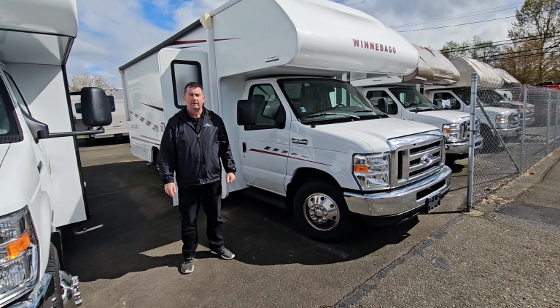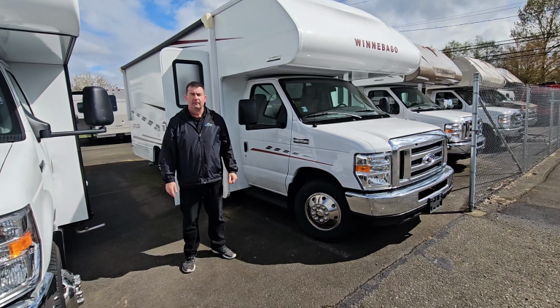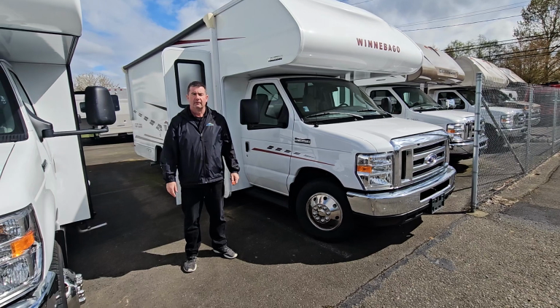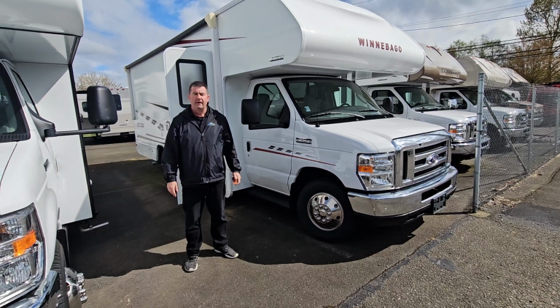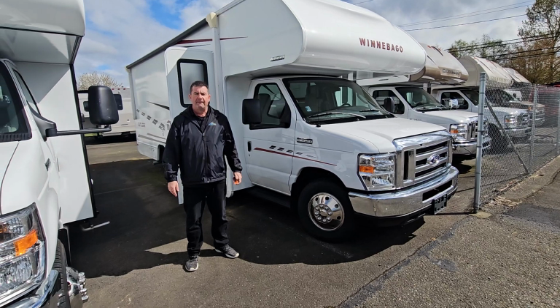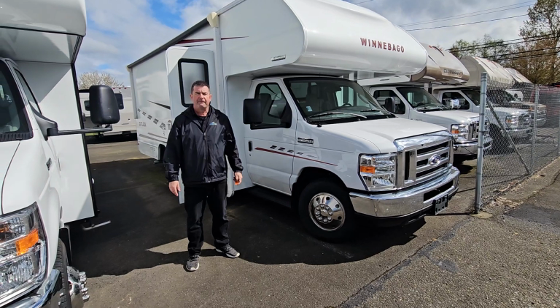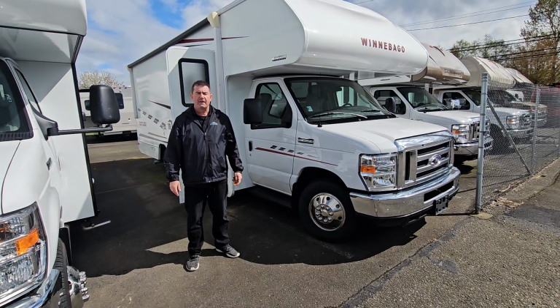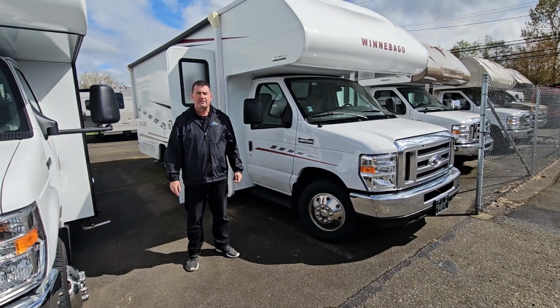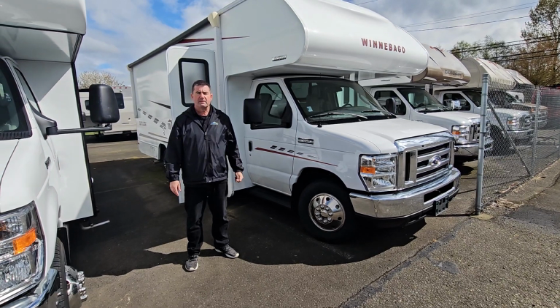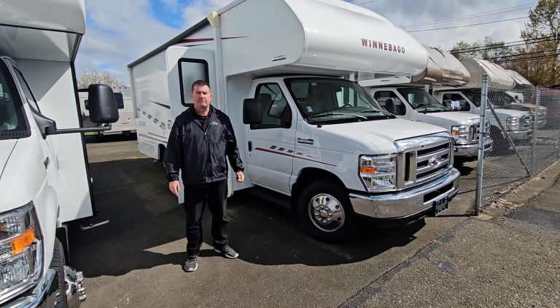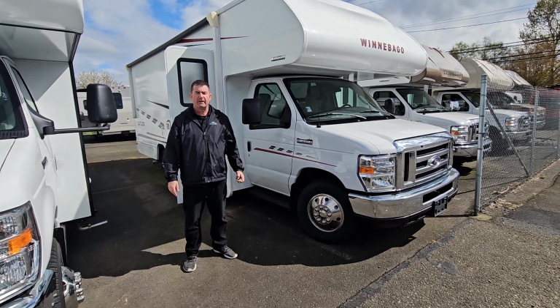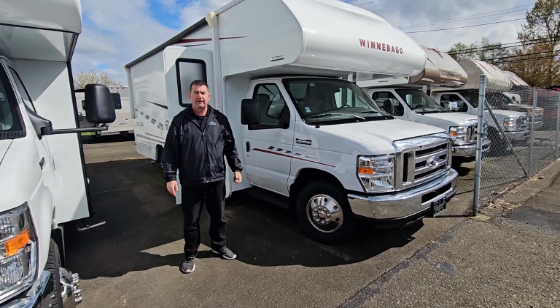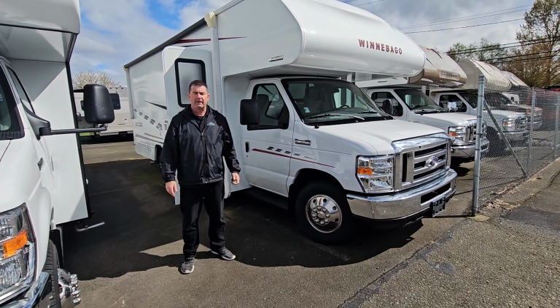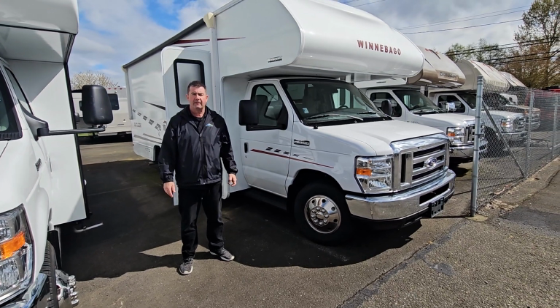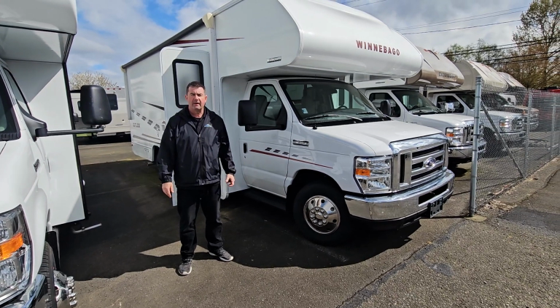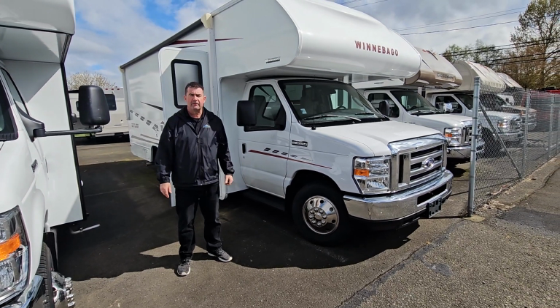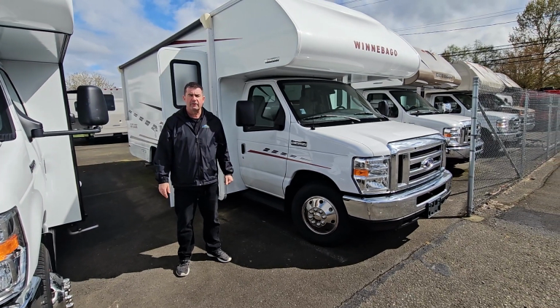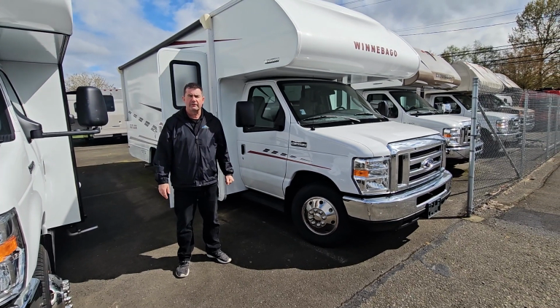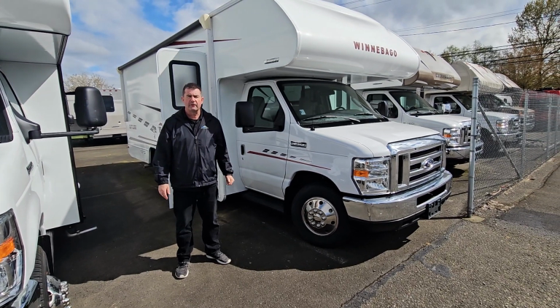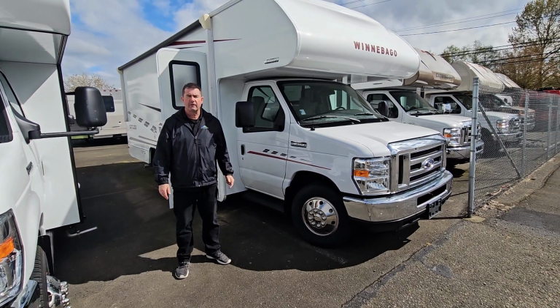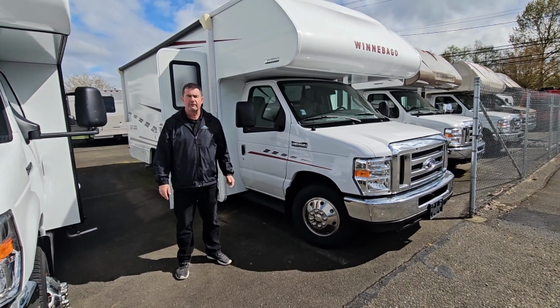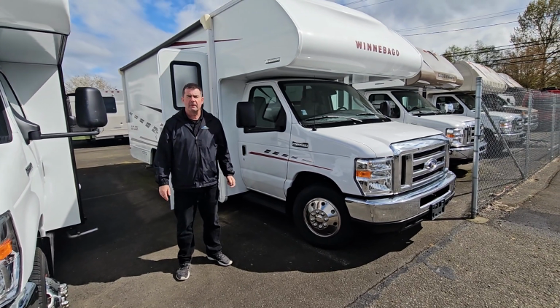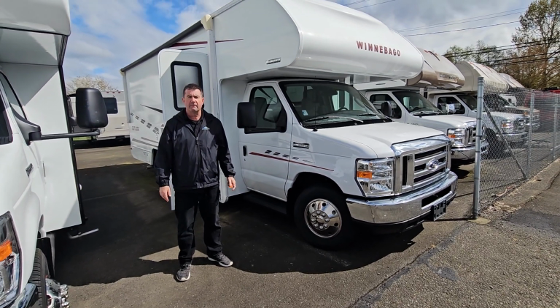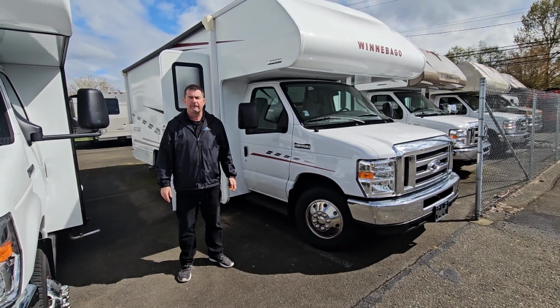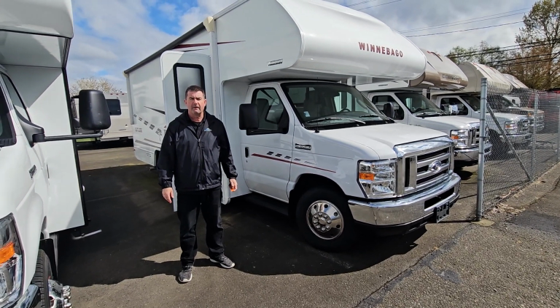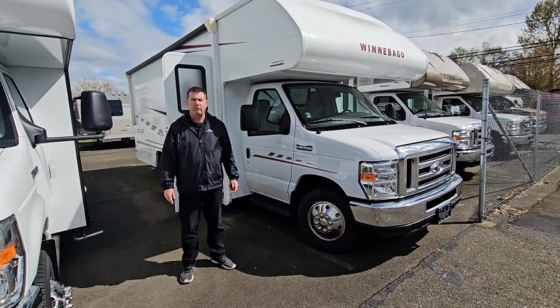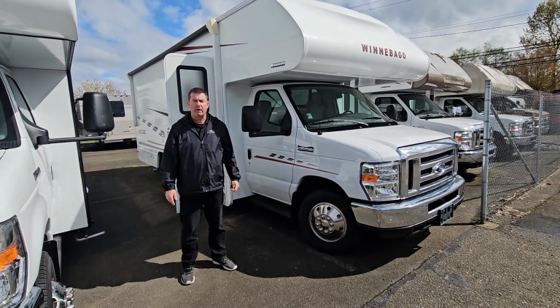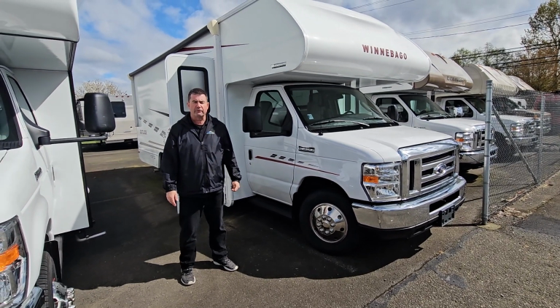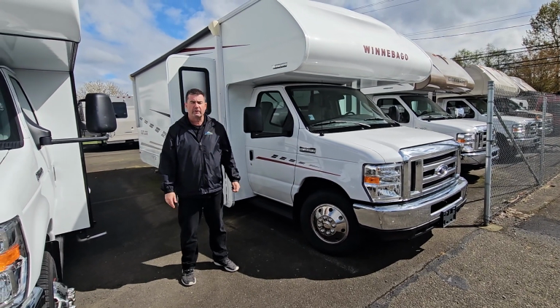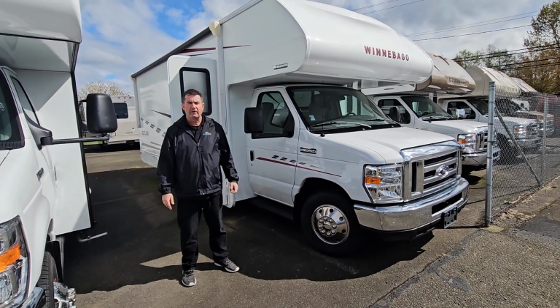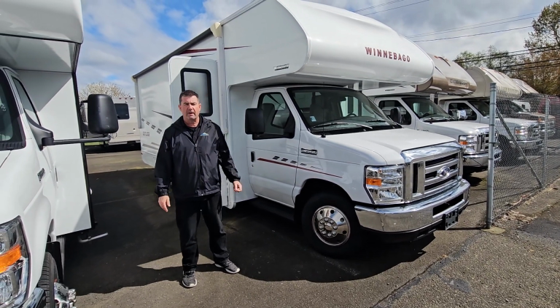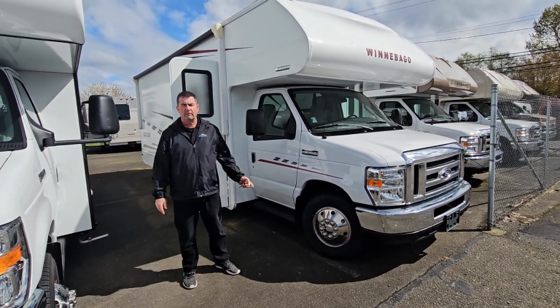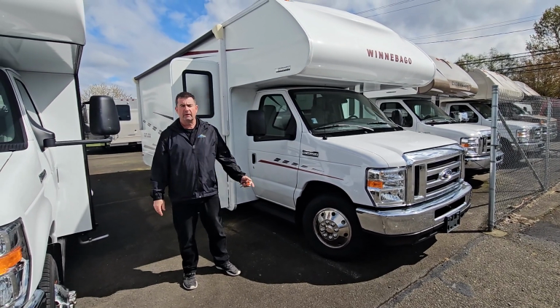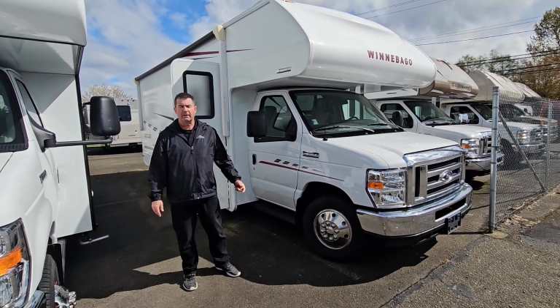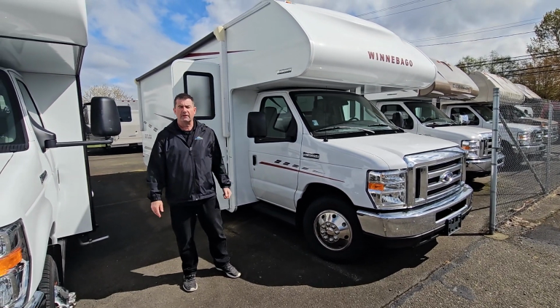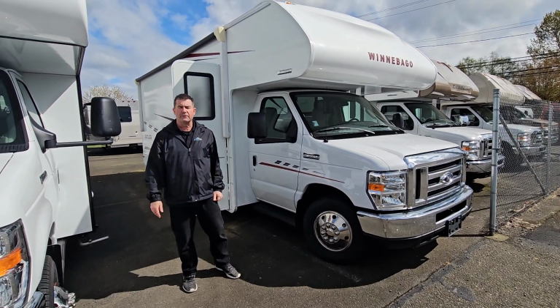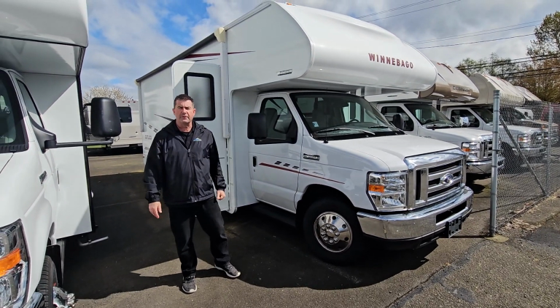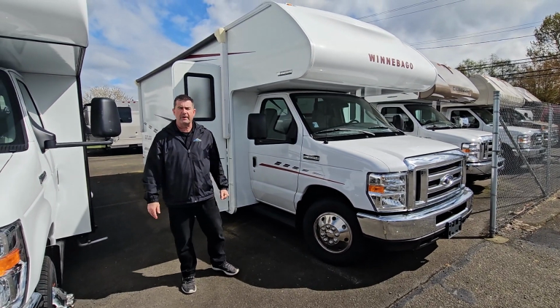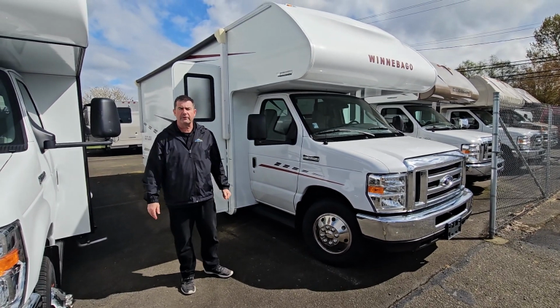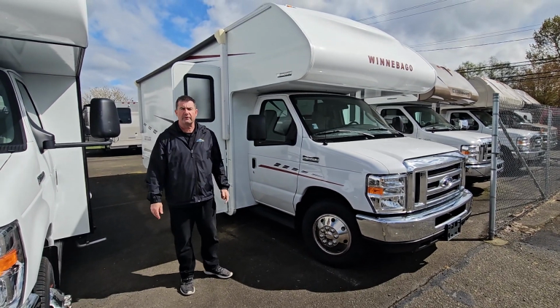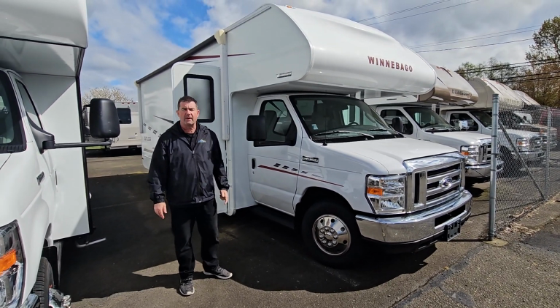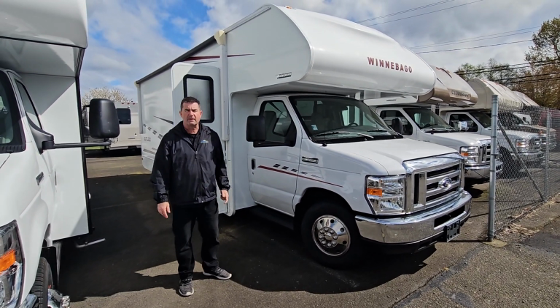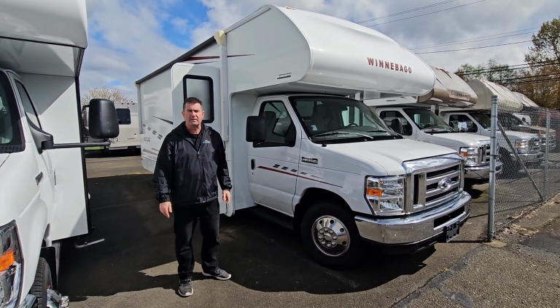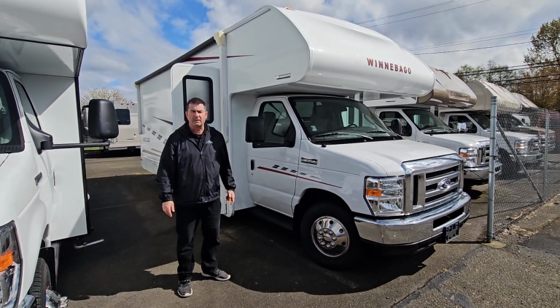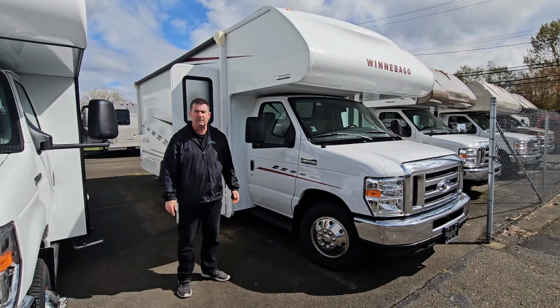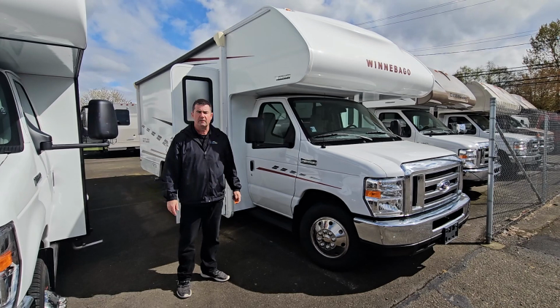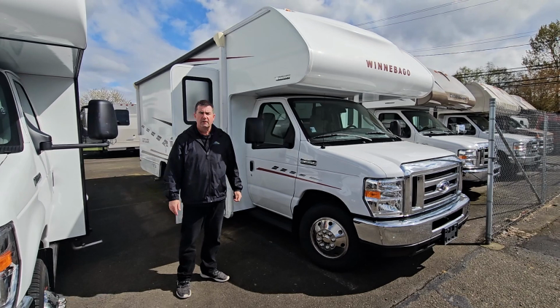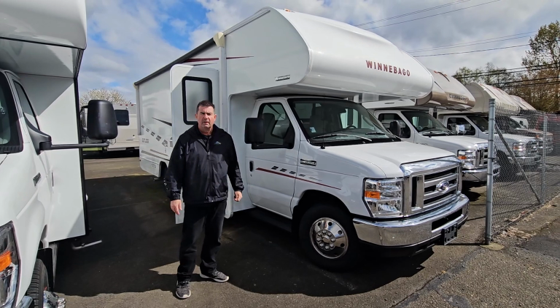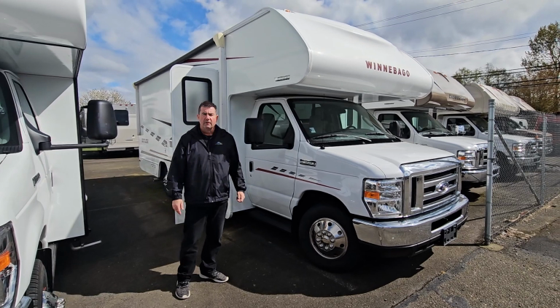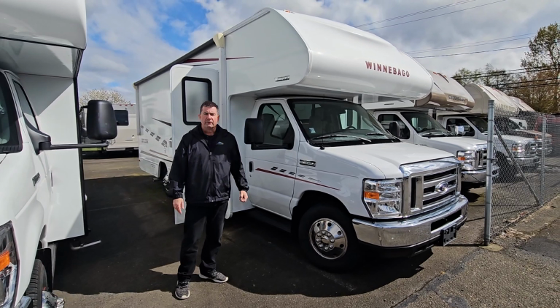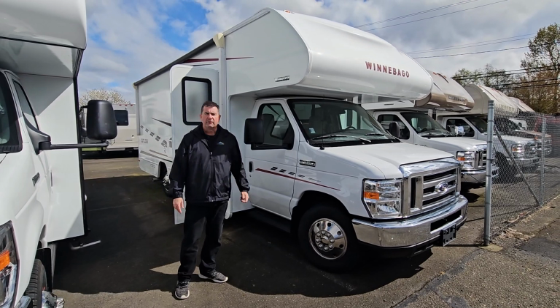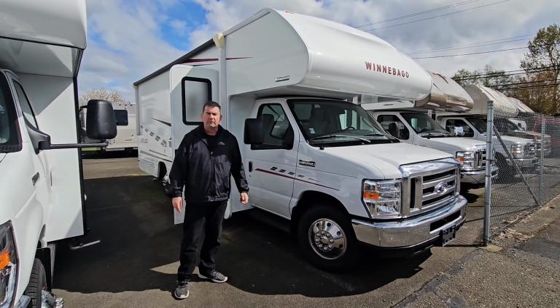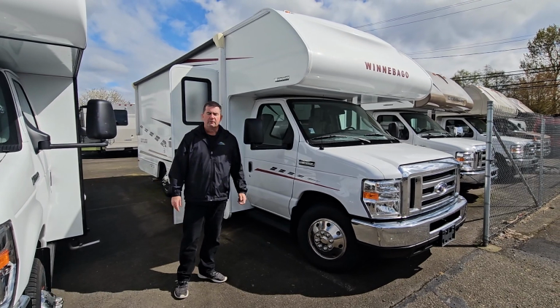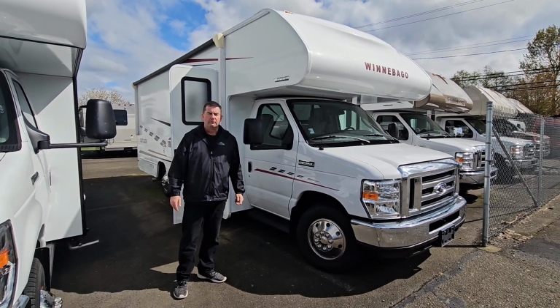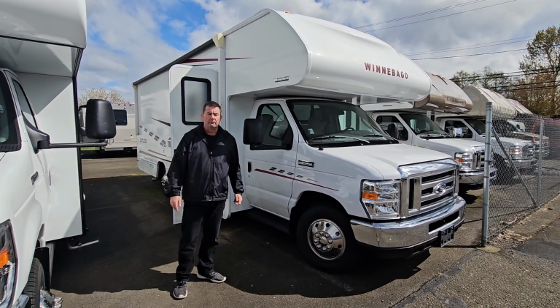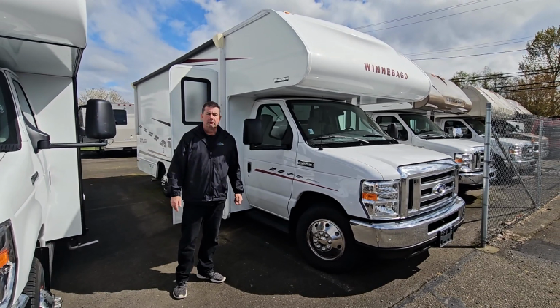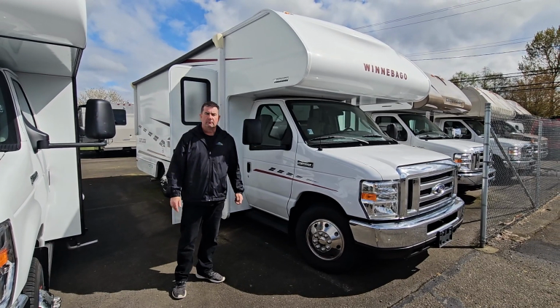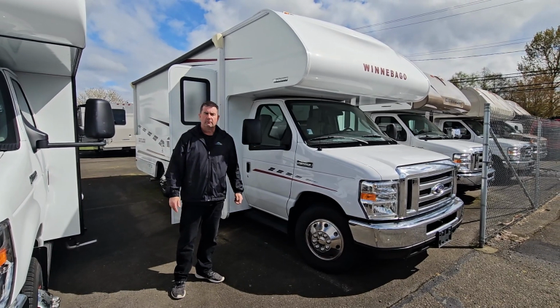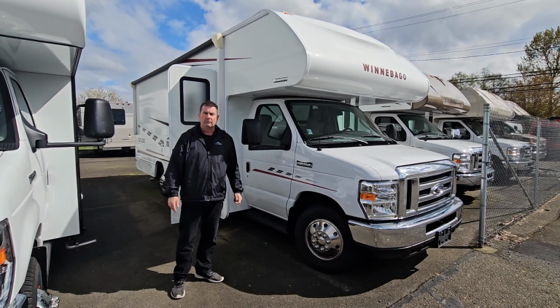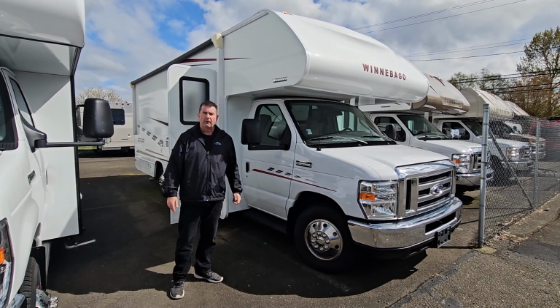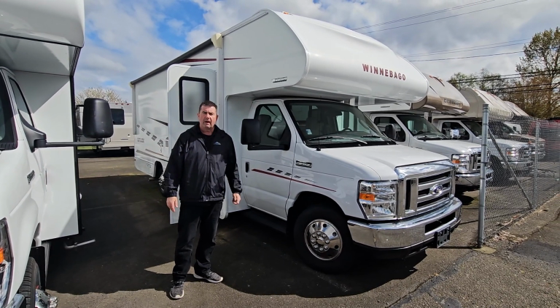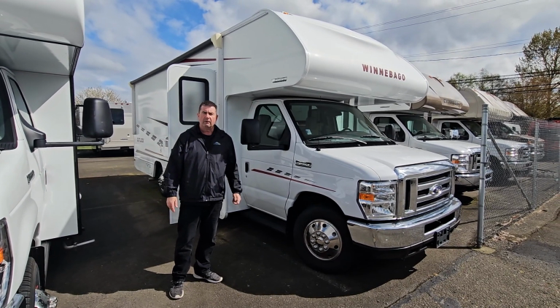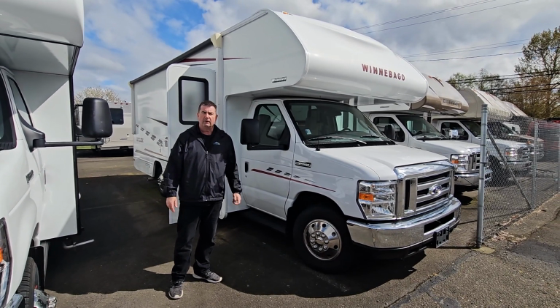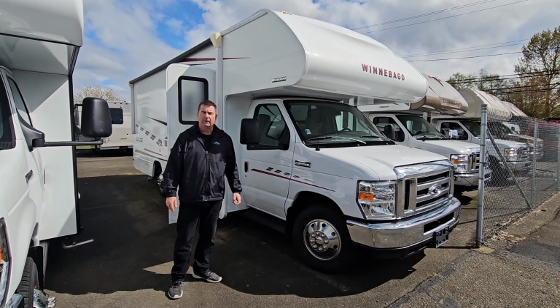Hey friends, this is Mike Anning down at Johnson RV in Fife, Washington. Today we're looking at a 2019 Outlook.